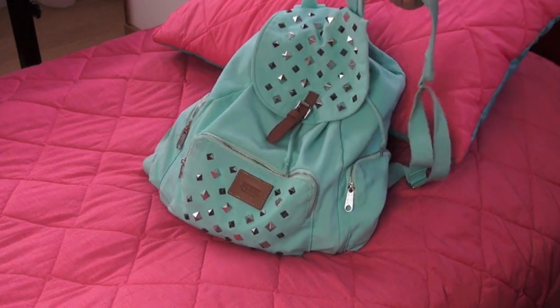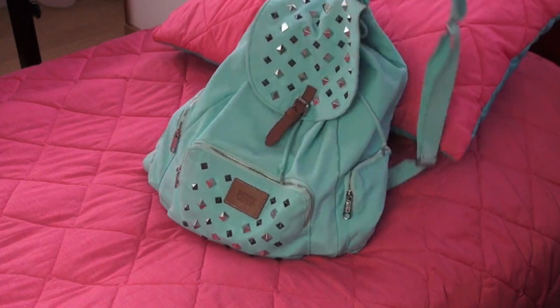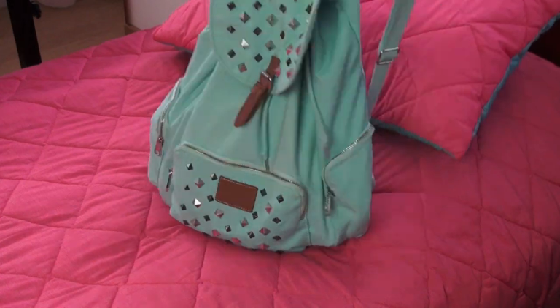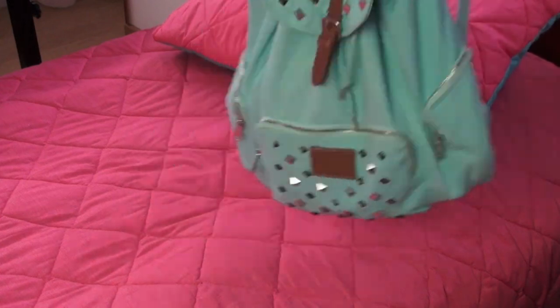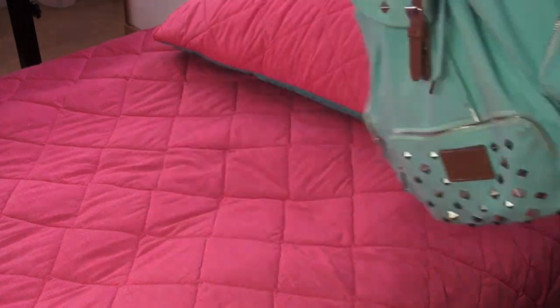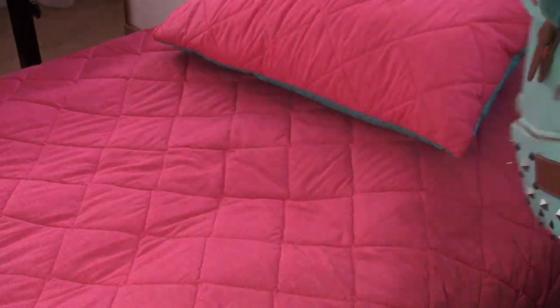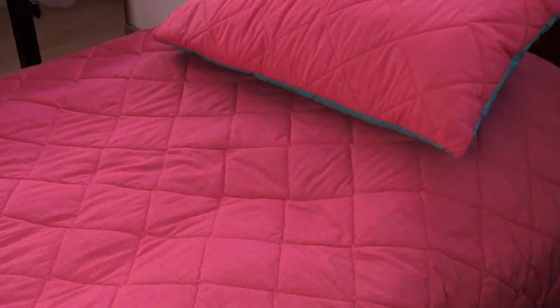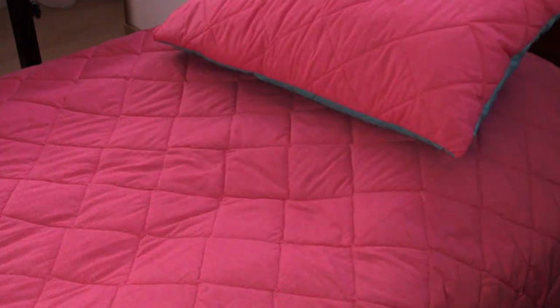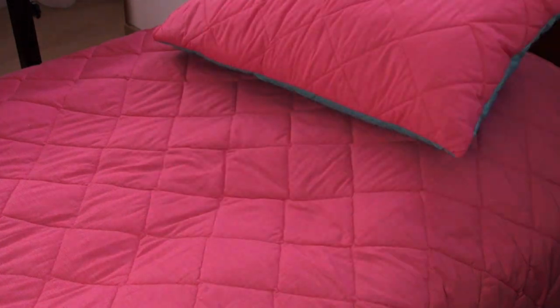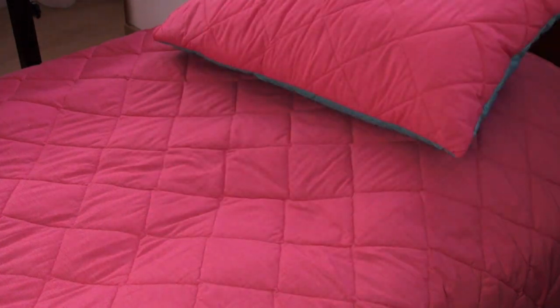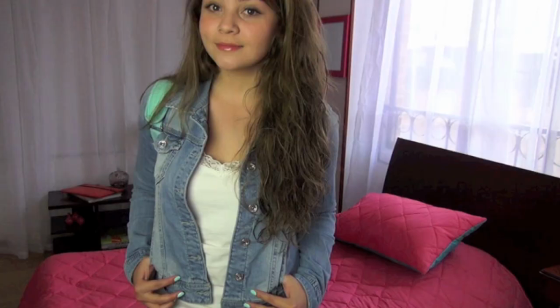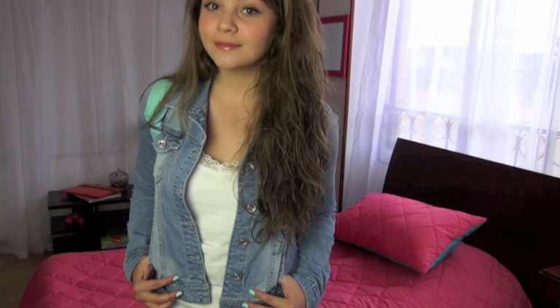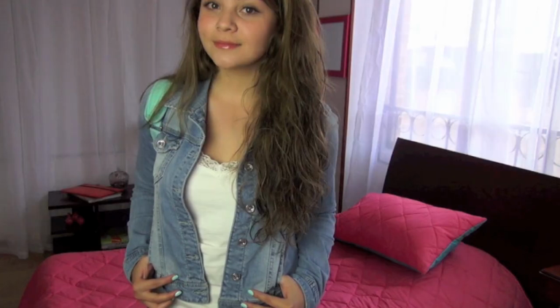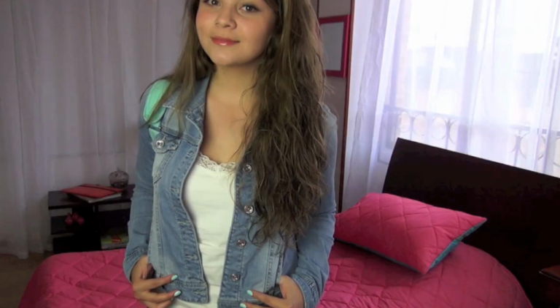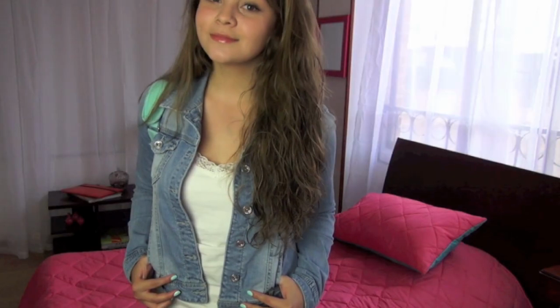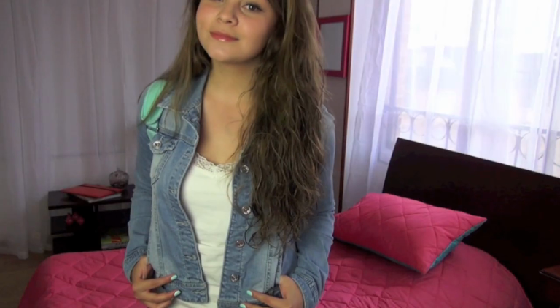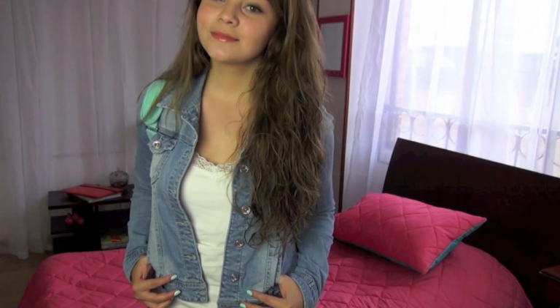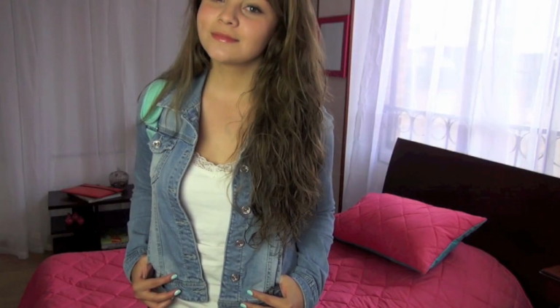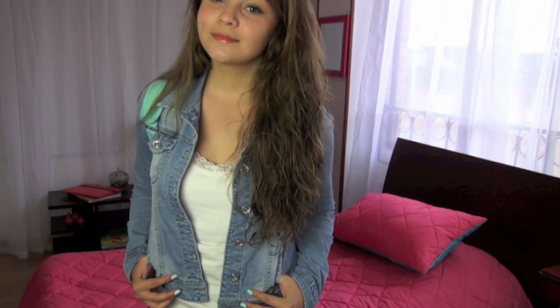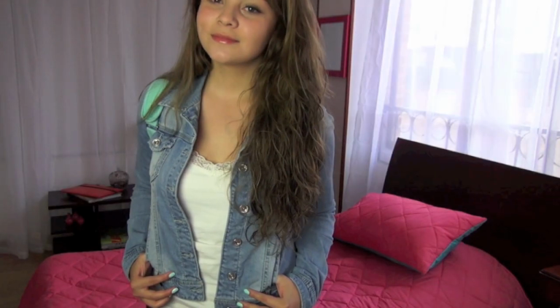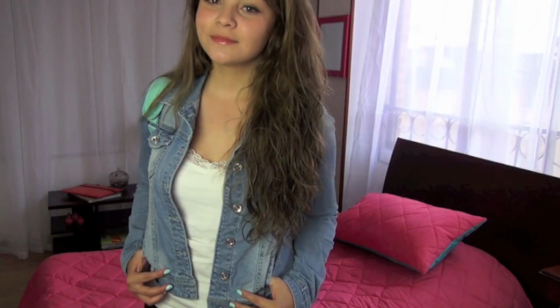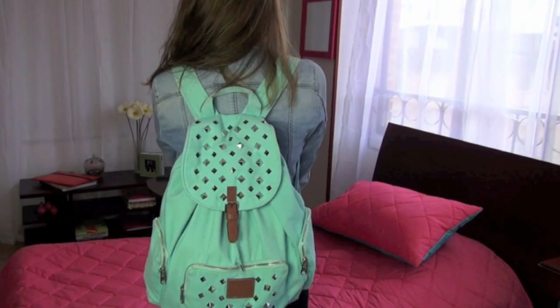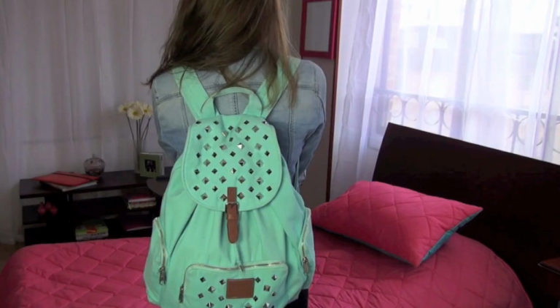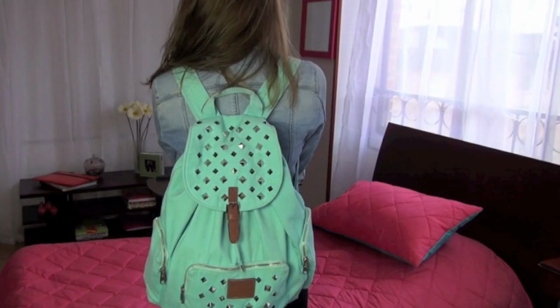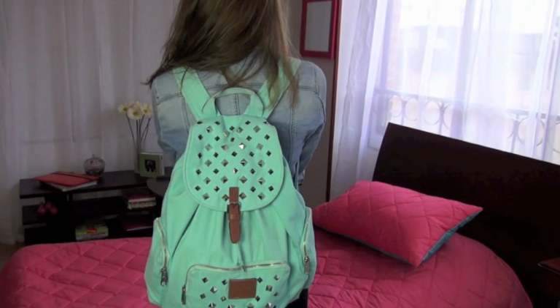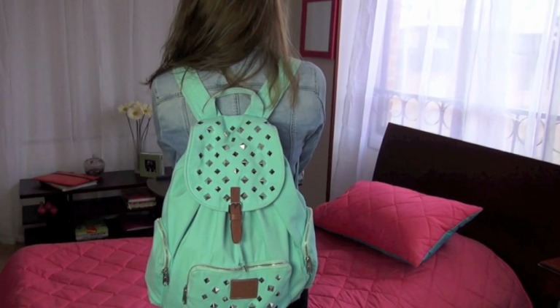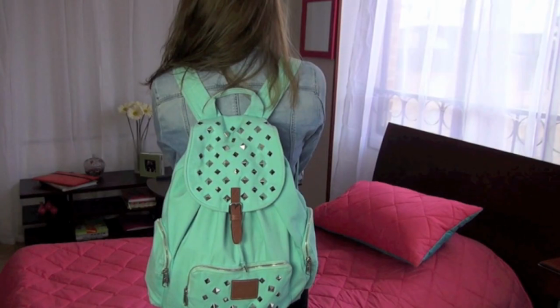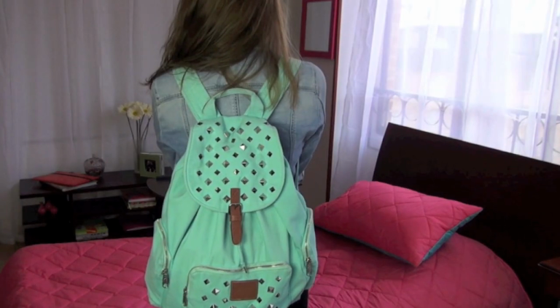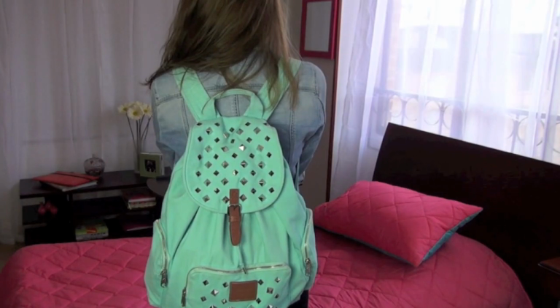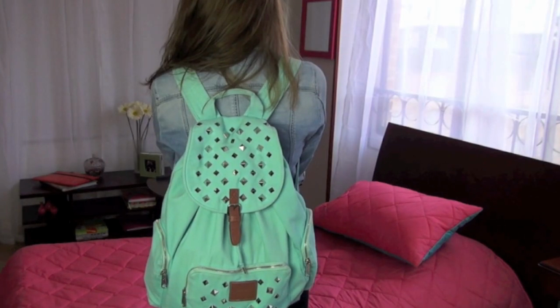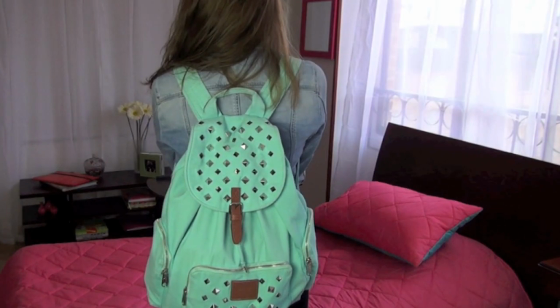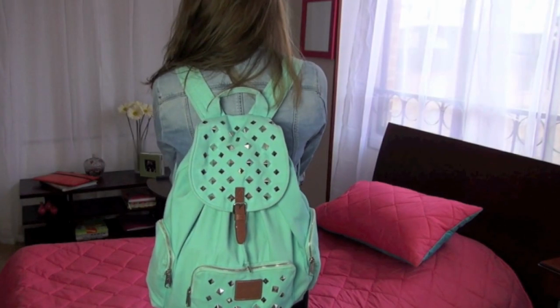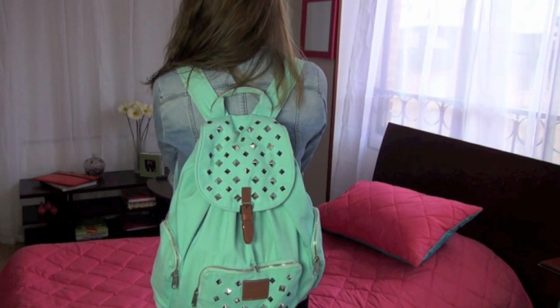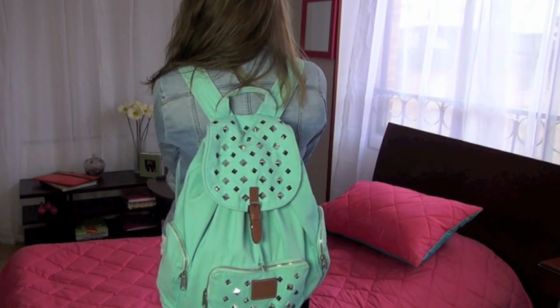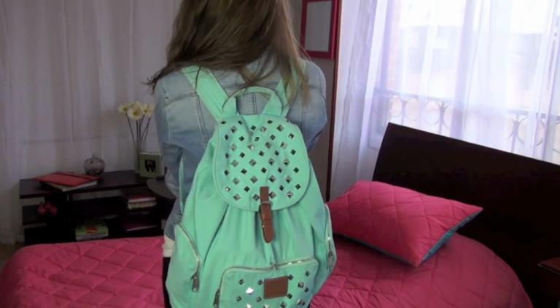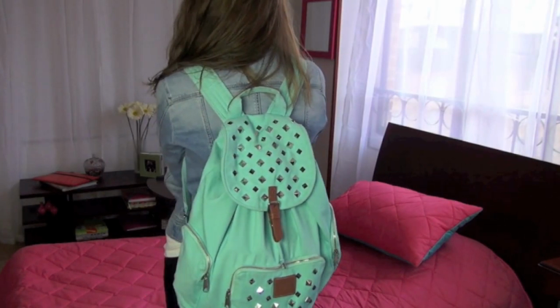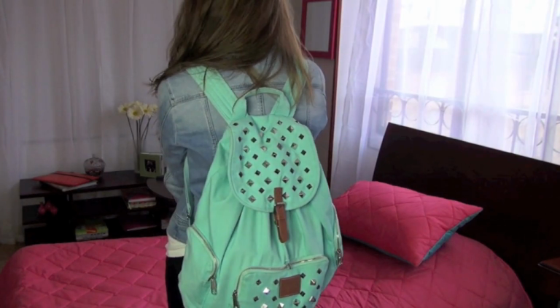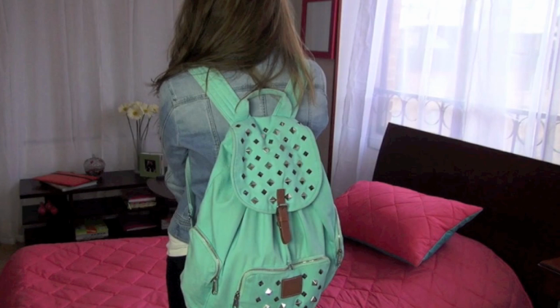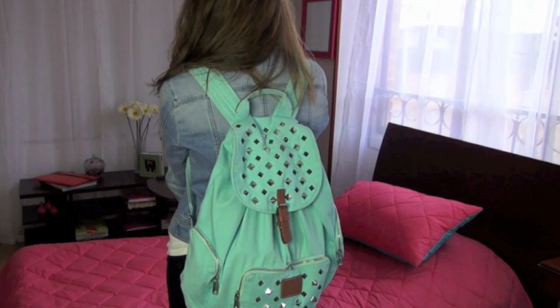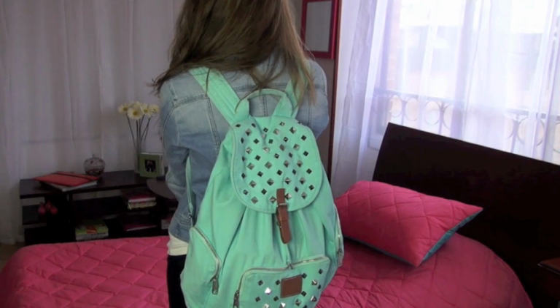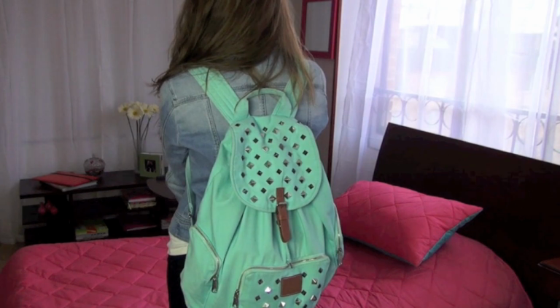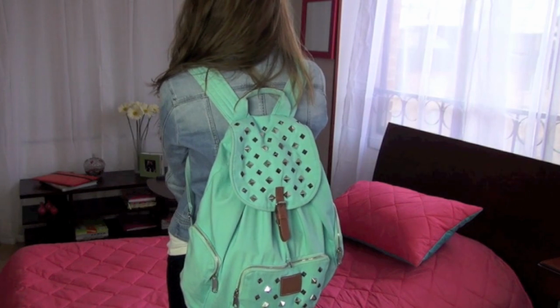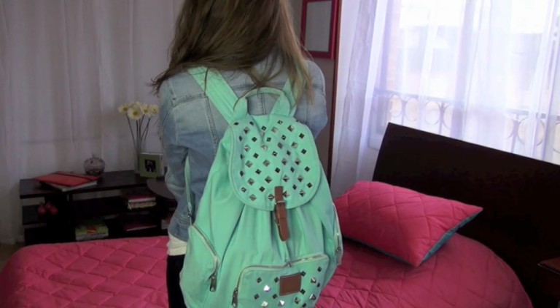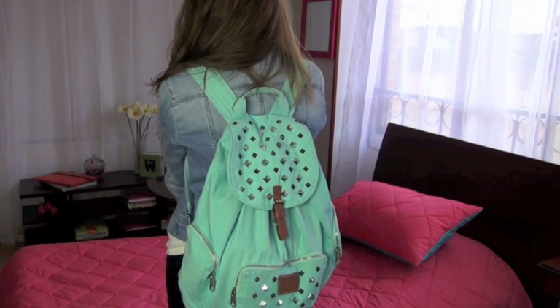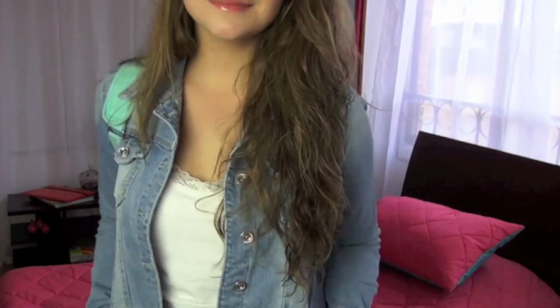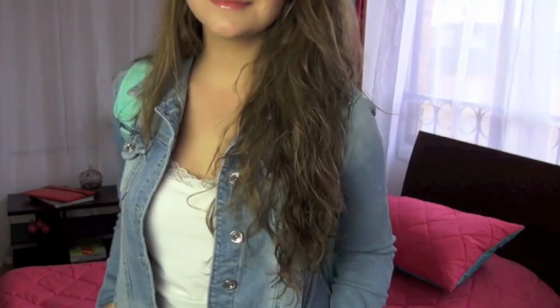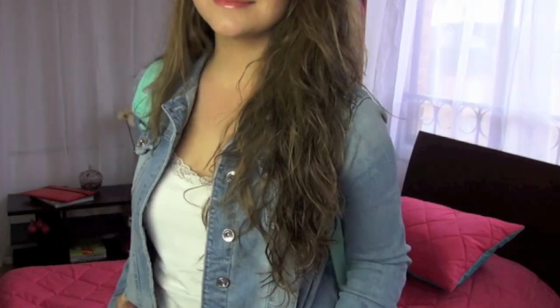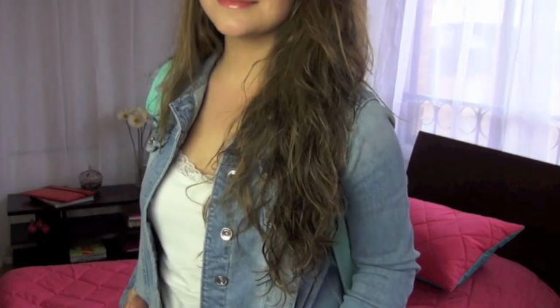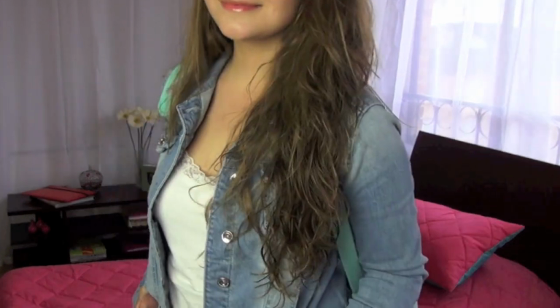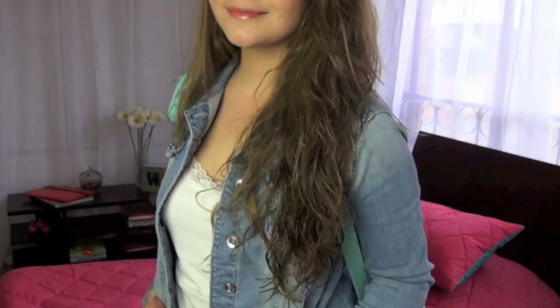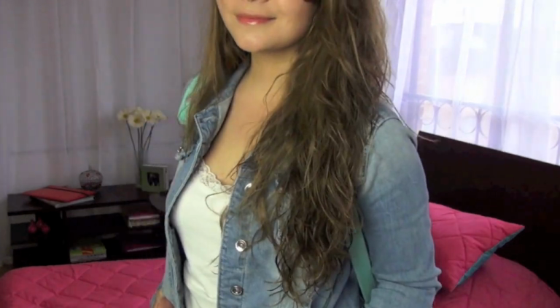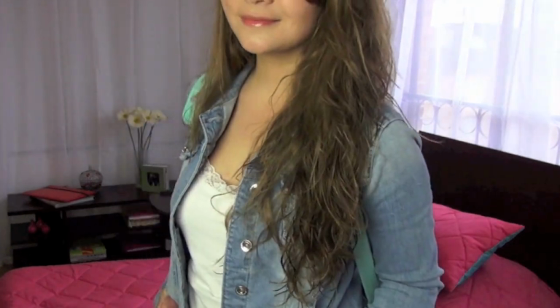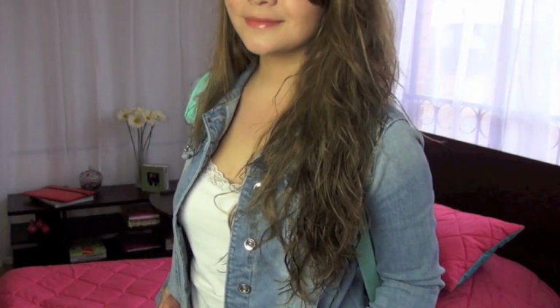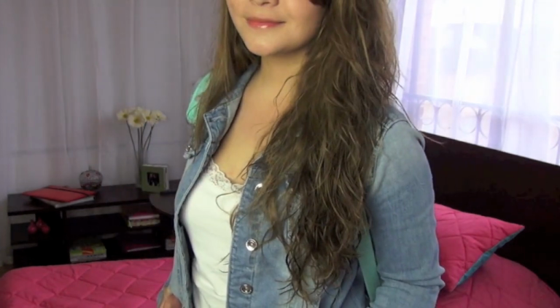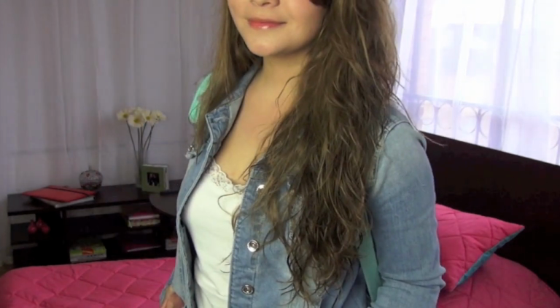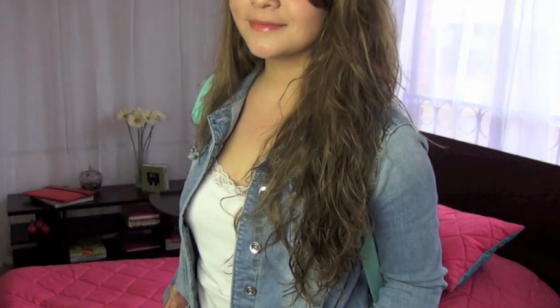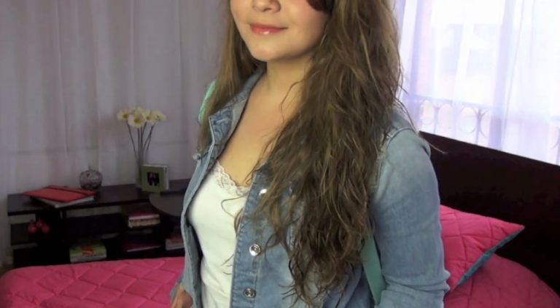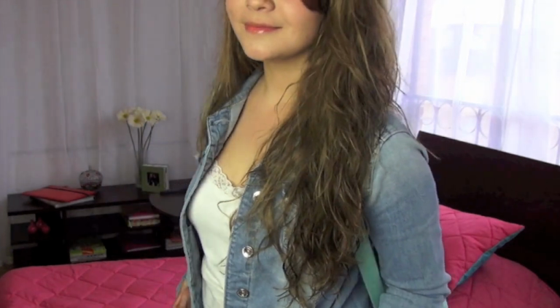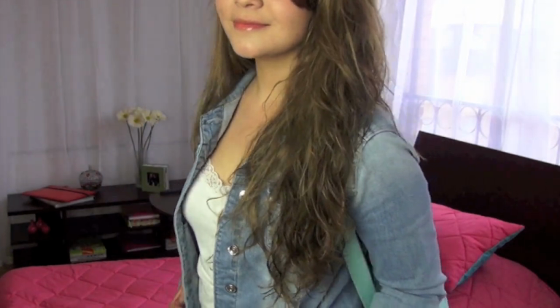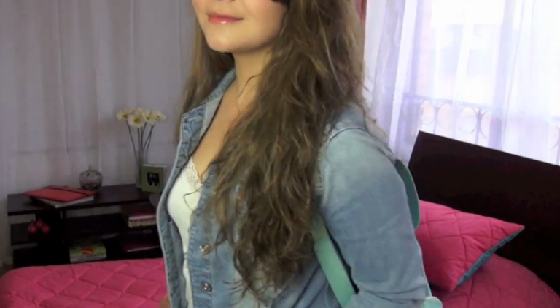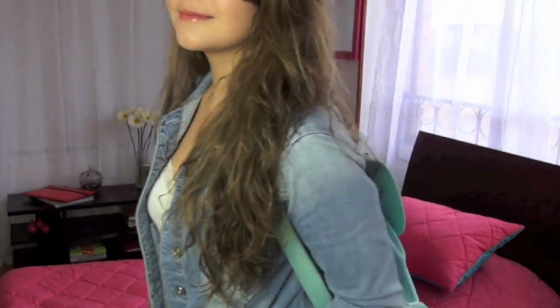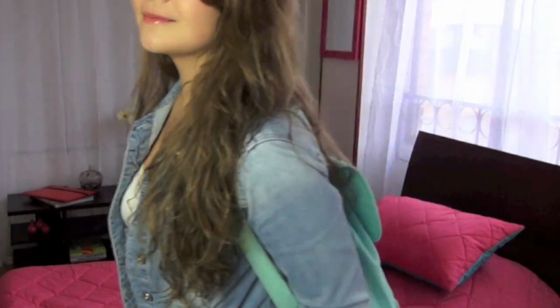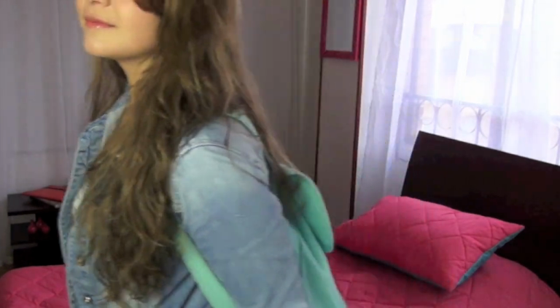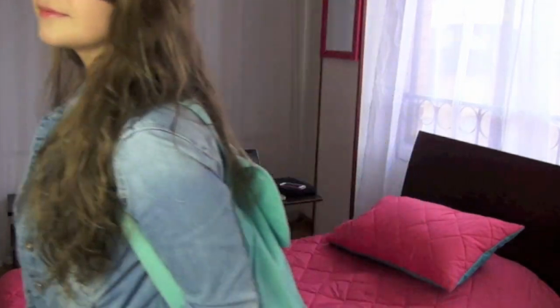Bueno, eso fue todo por hoy. Espero que les haya gustado y pongan en los comentarios qué video de regreso a clases quieren que haga. ¡Chao niñas!